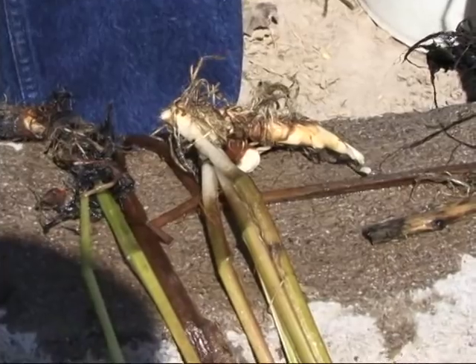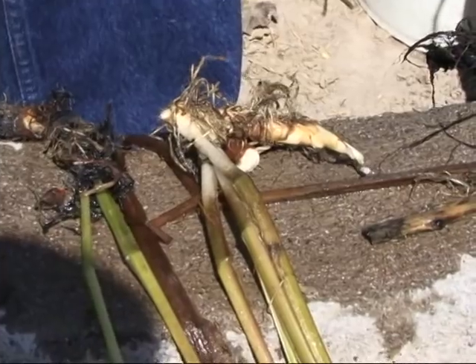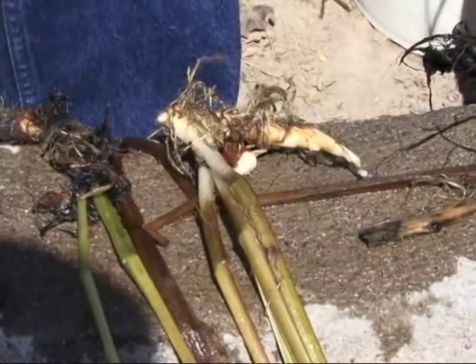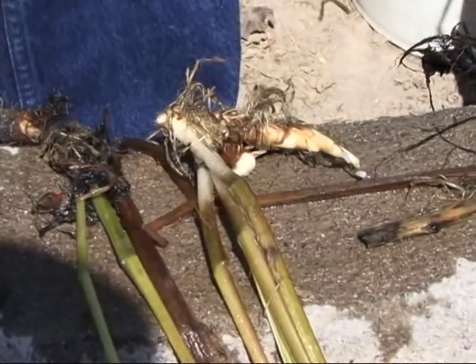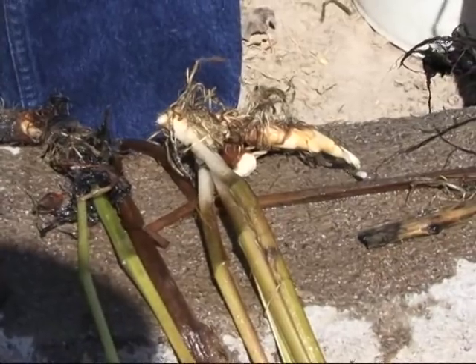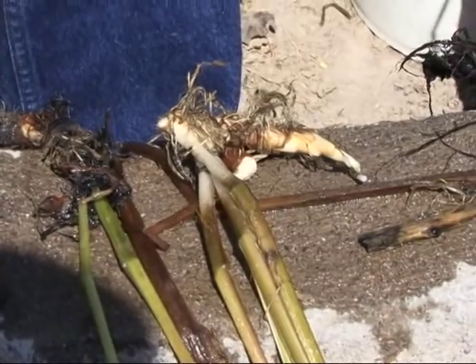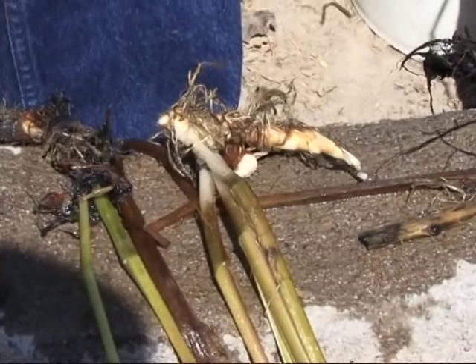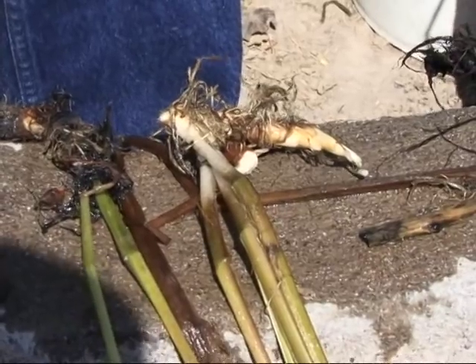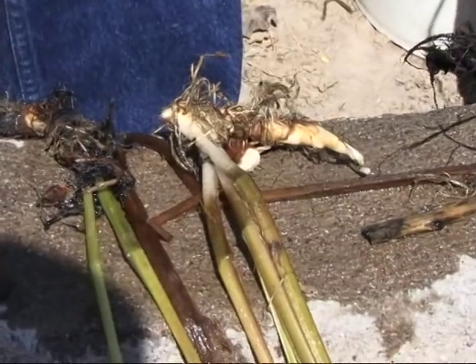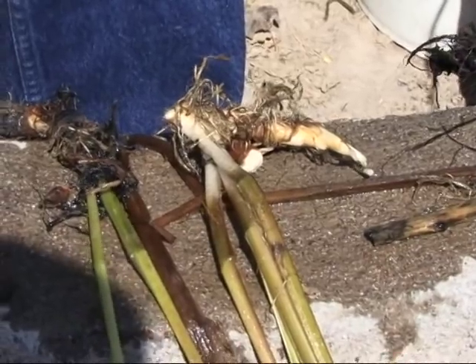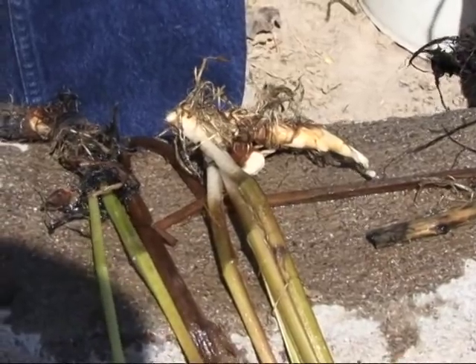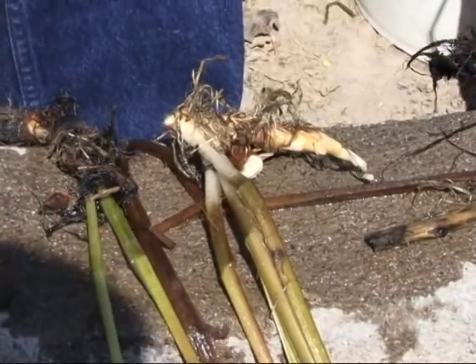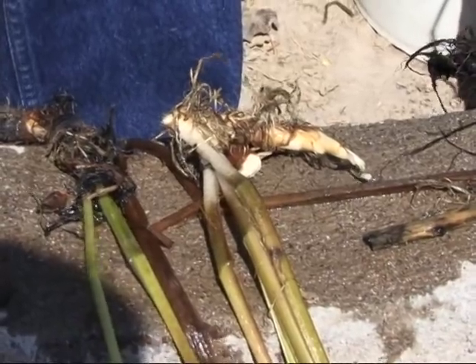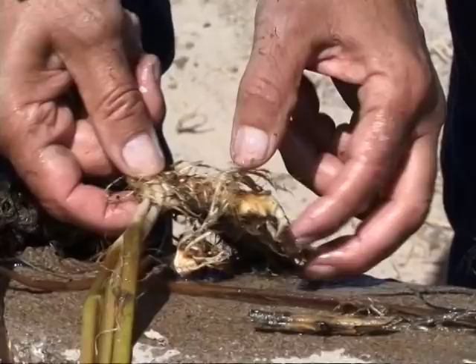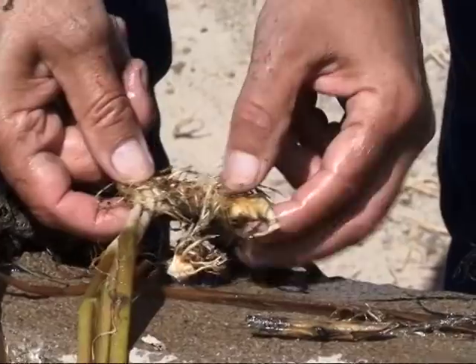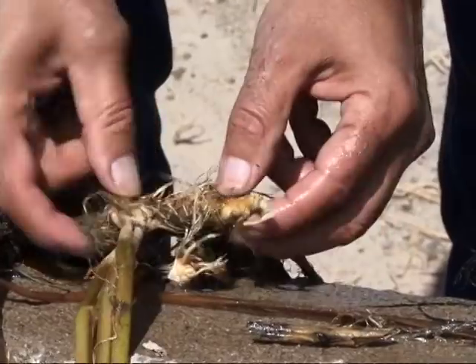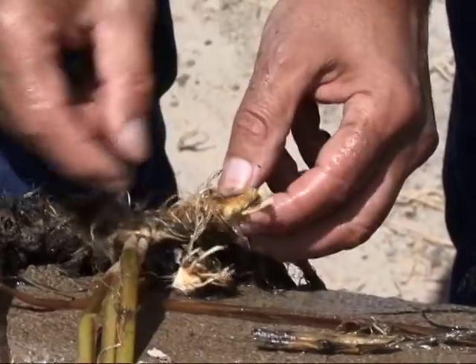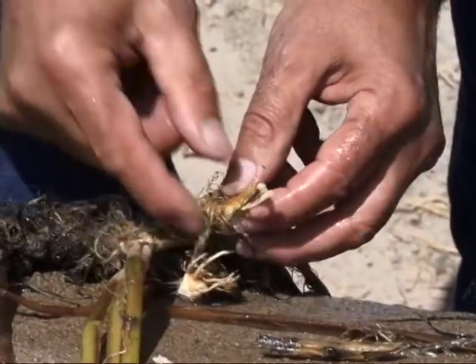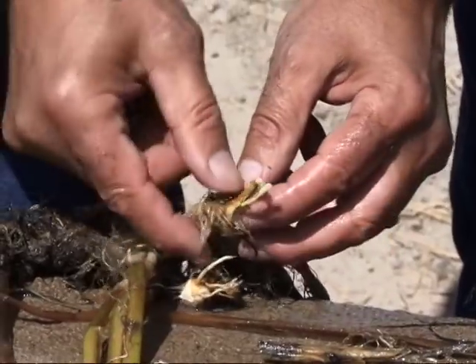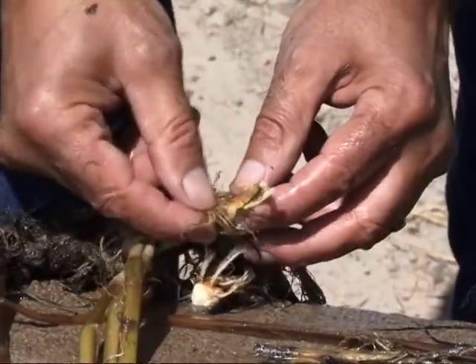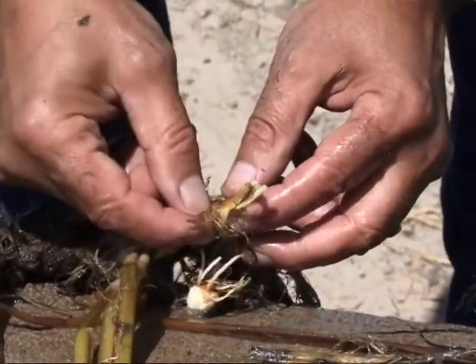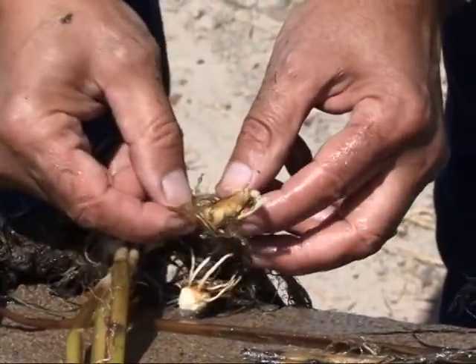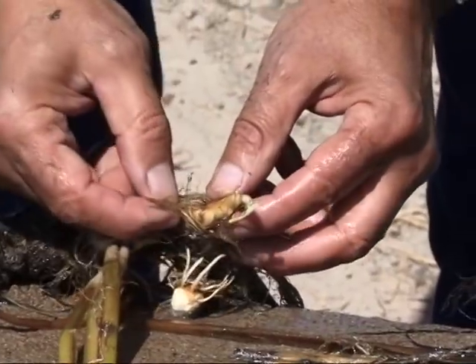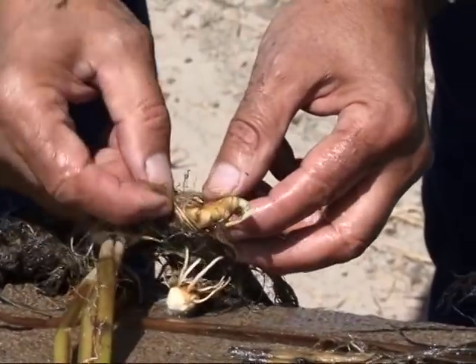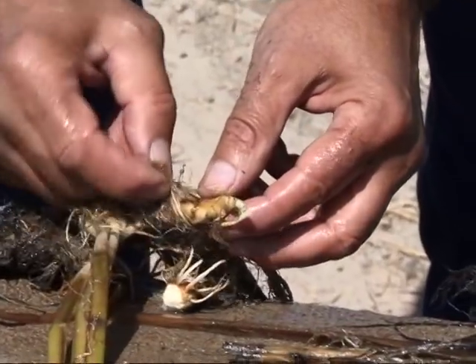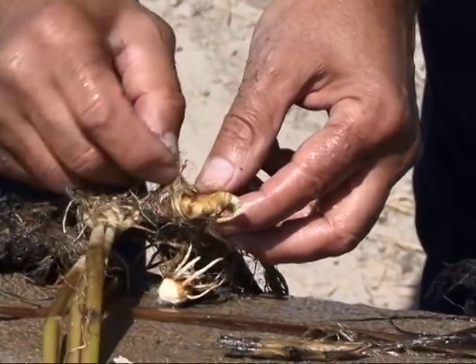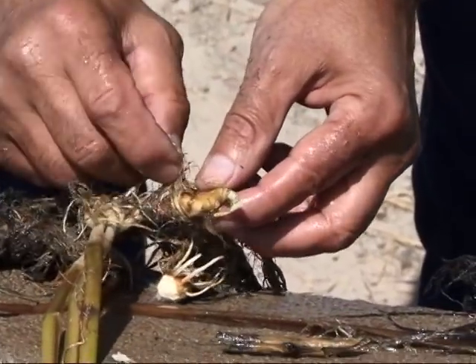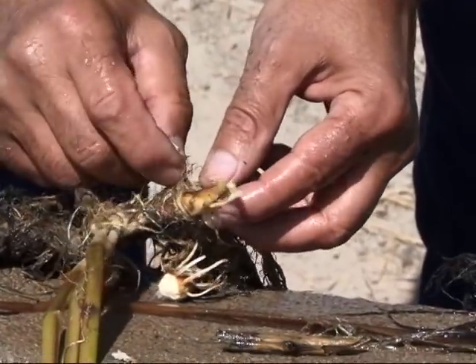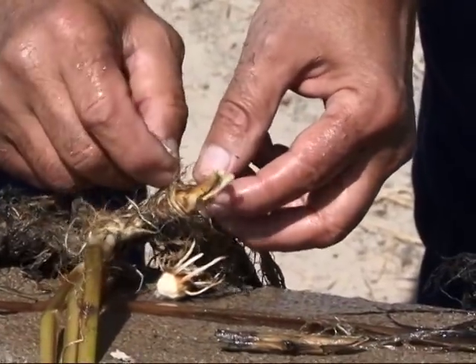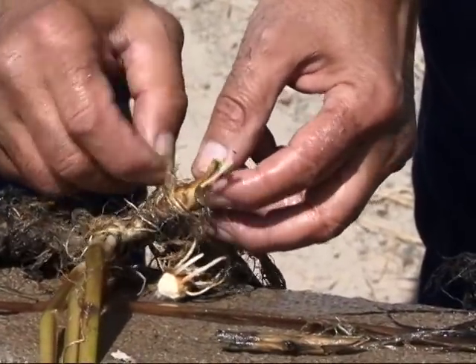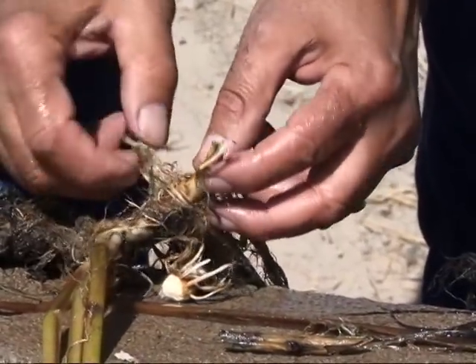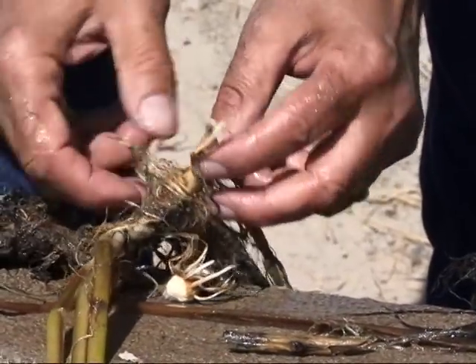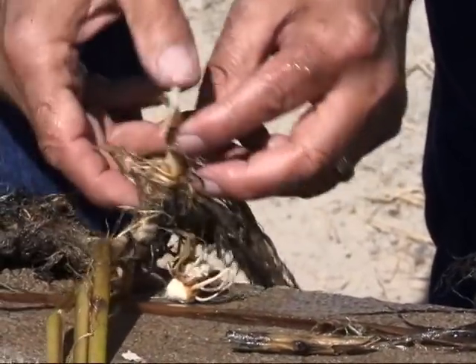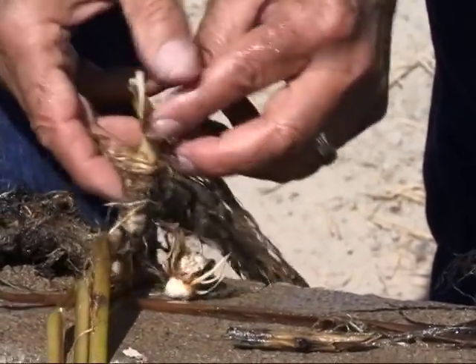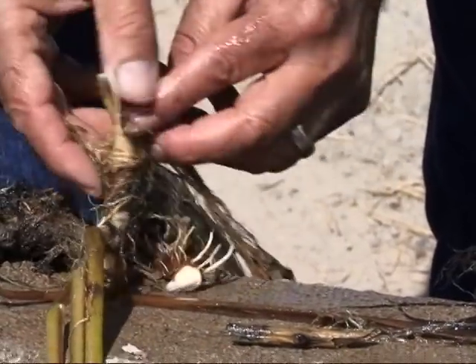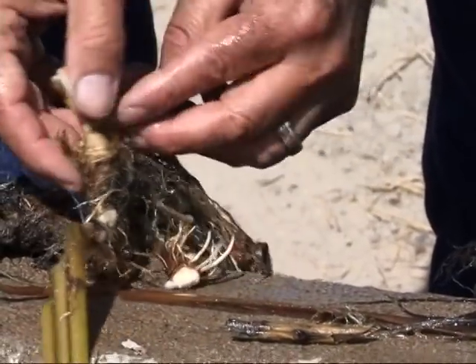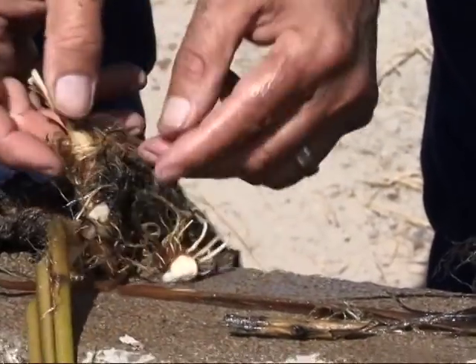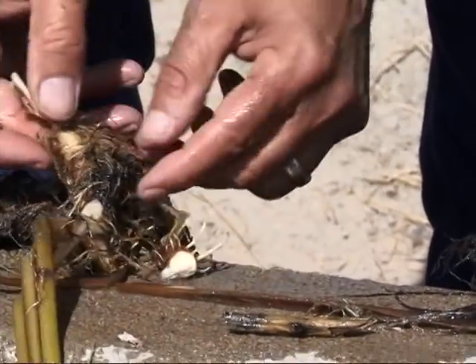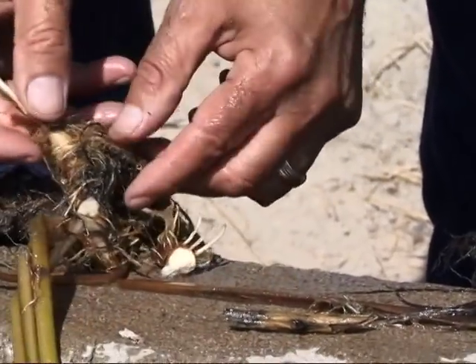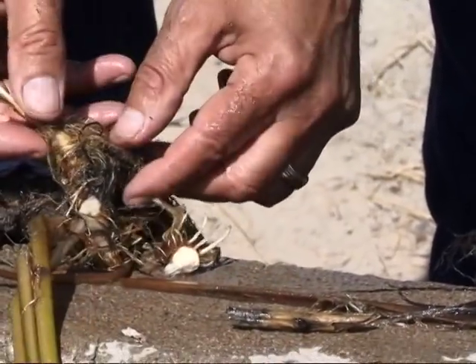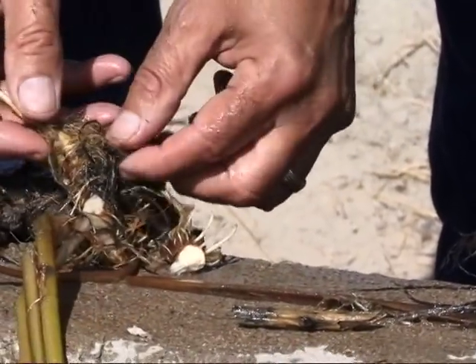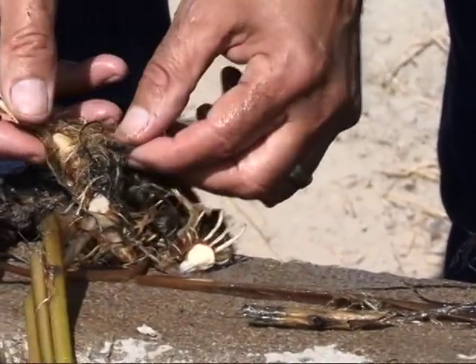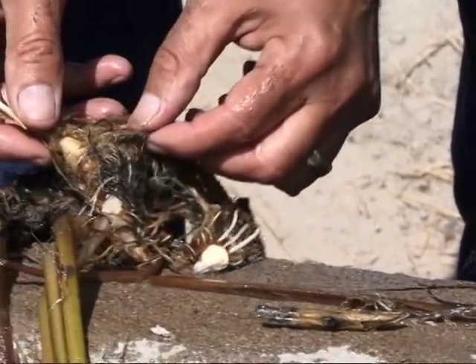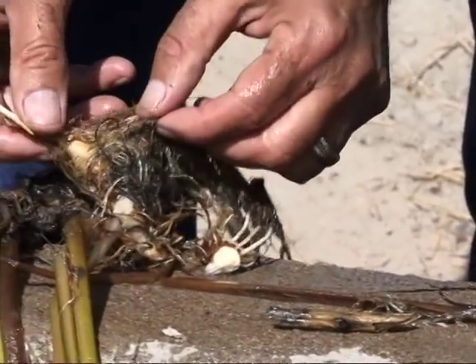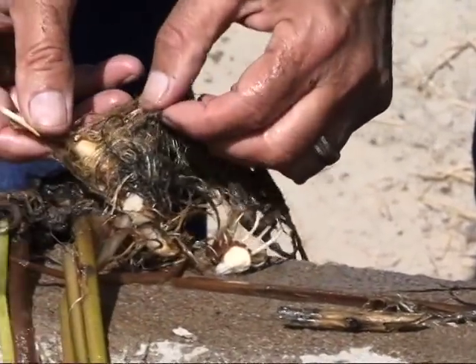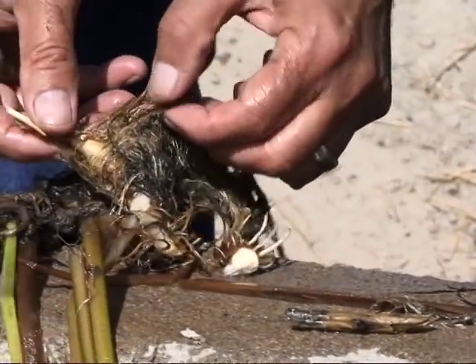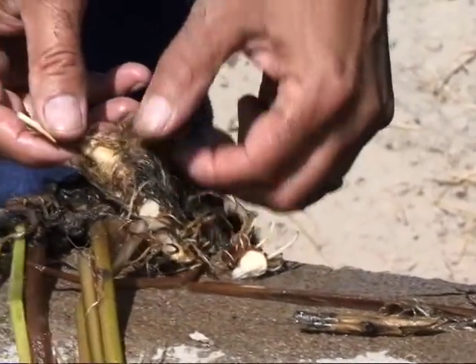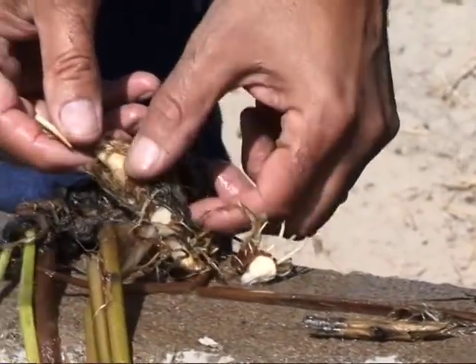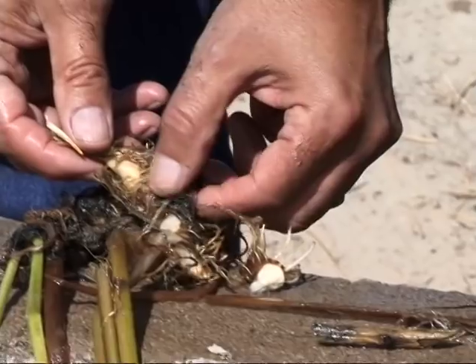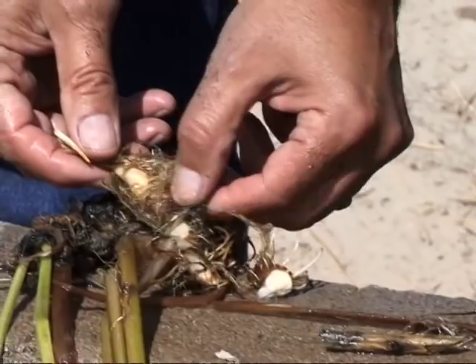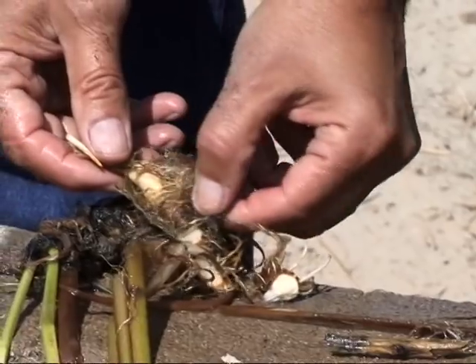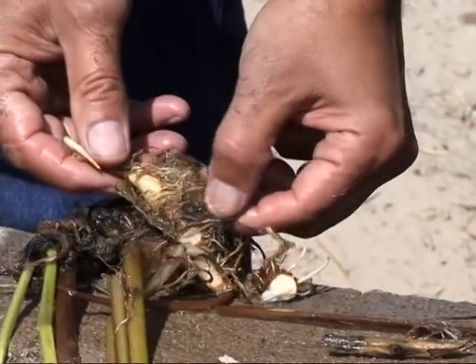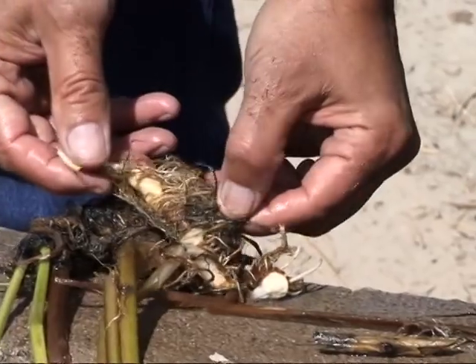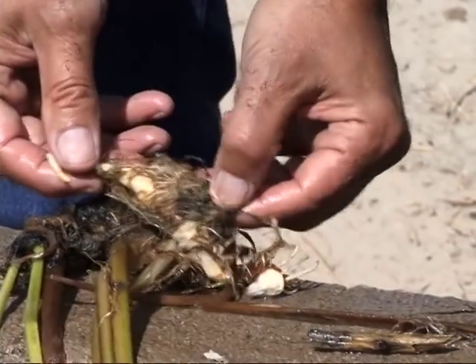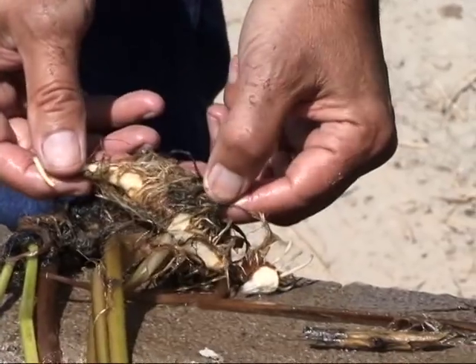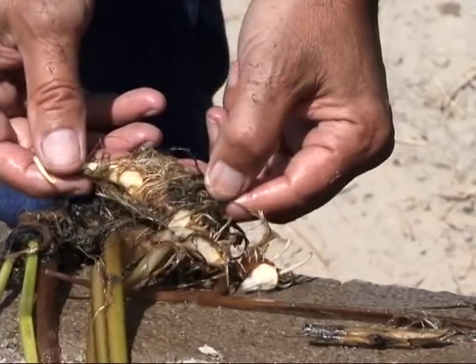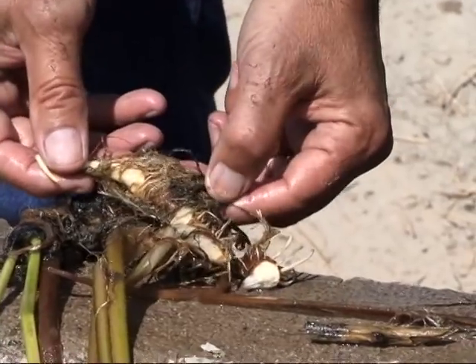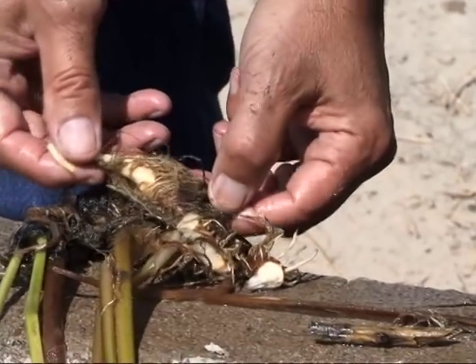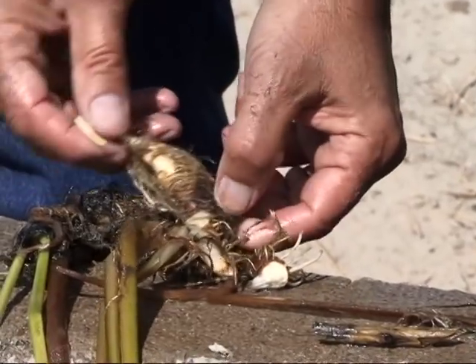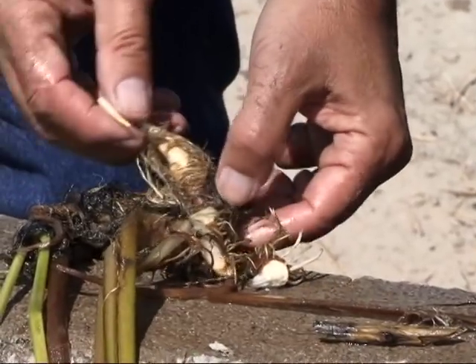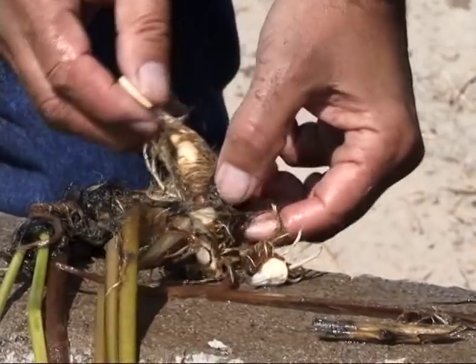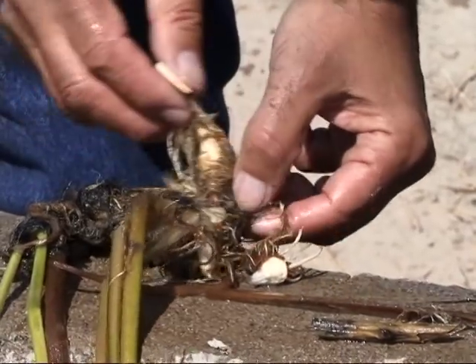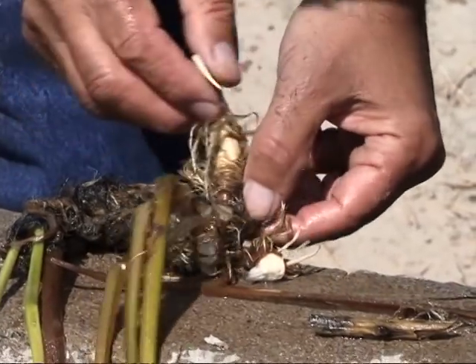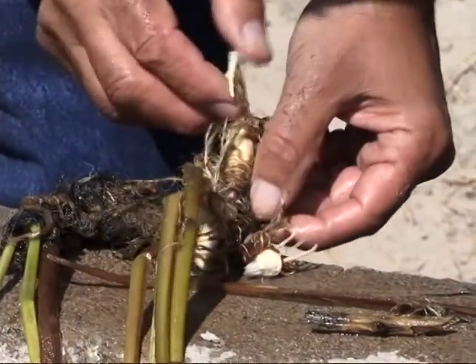The most important morphological feature of Flowering Rush is the presence of well-developed rhizomes.